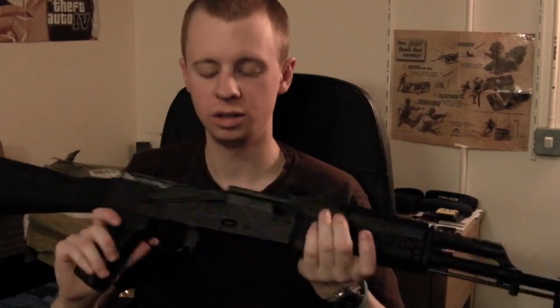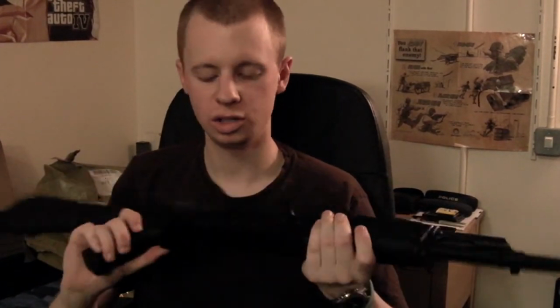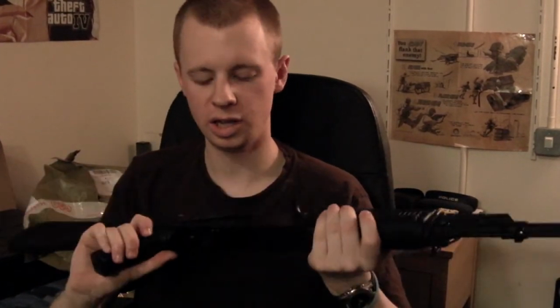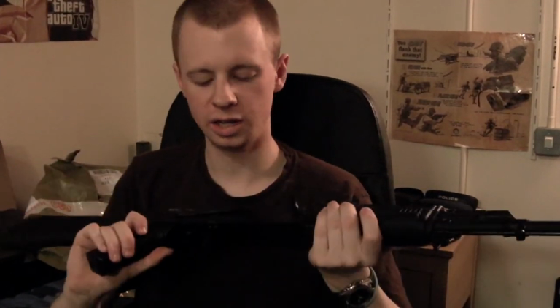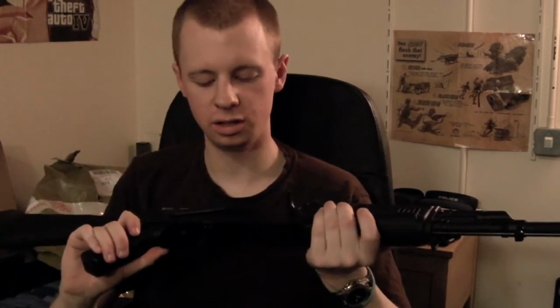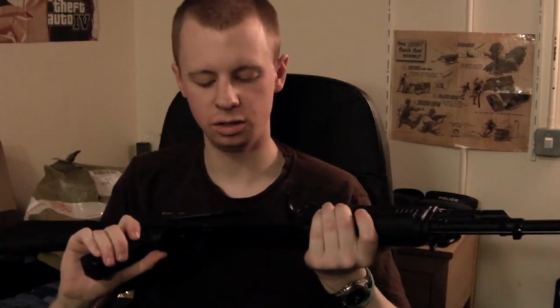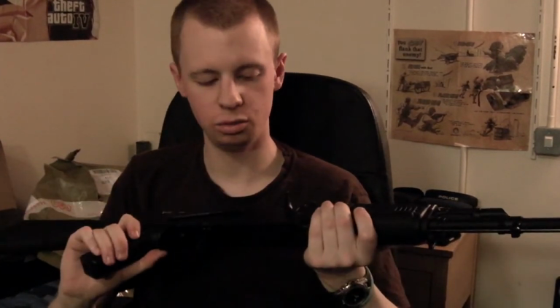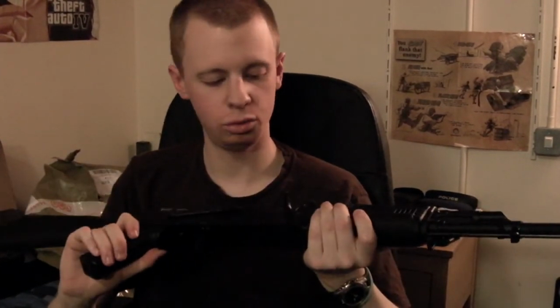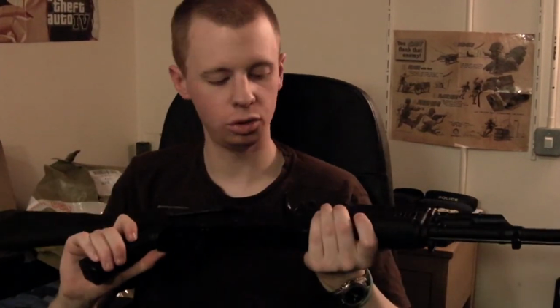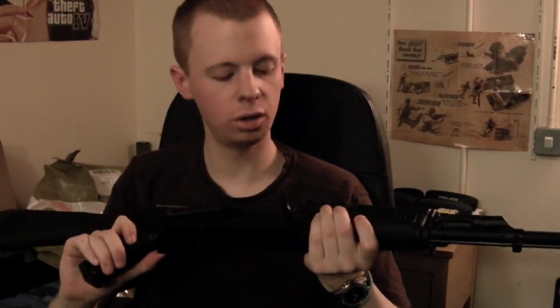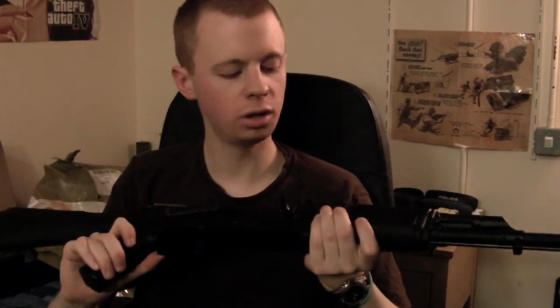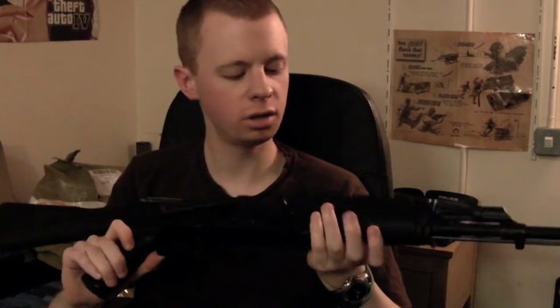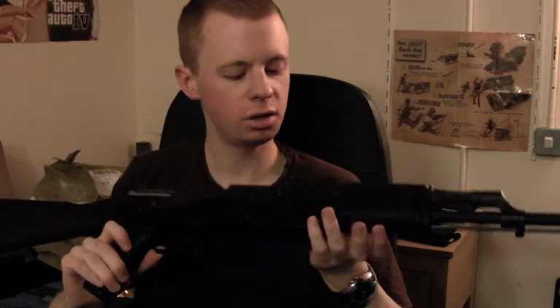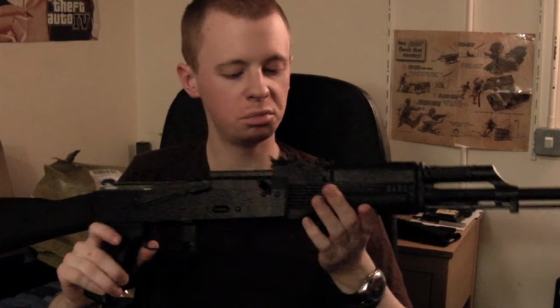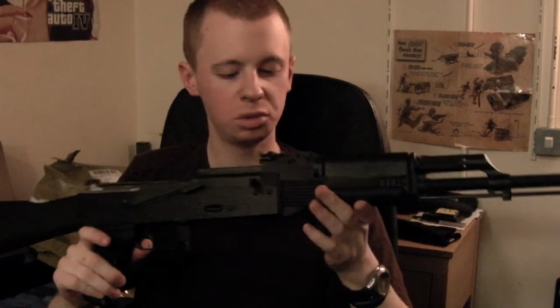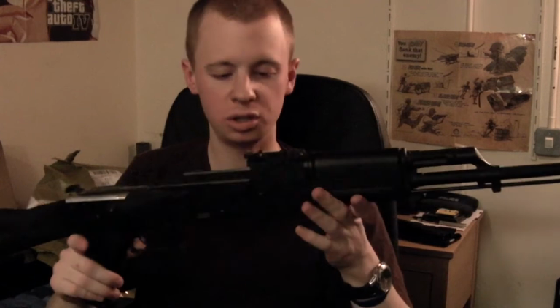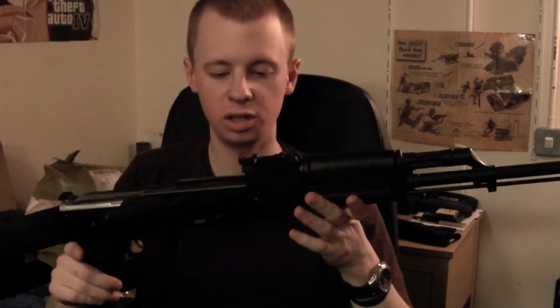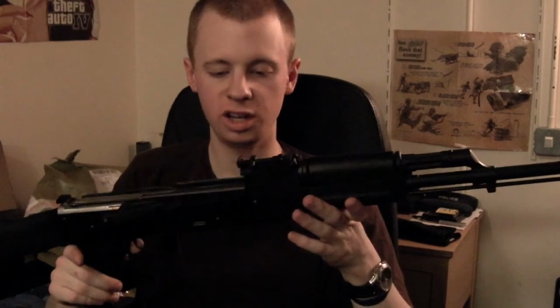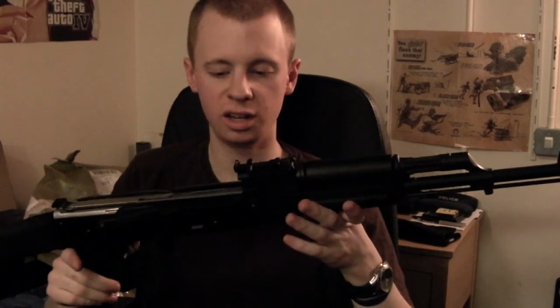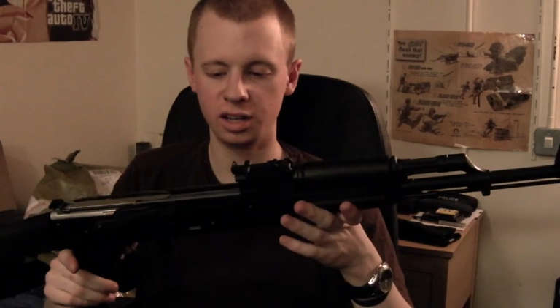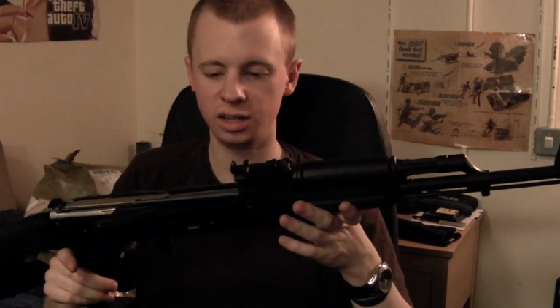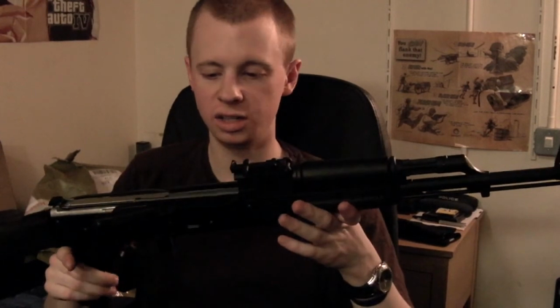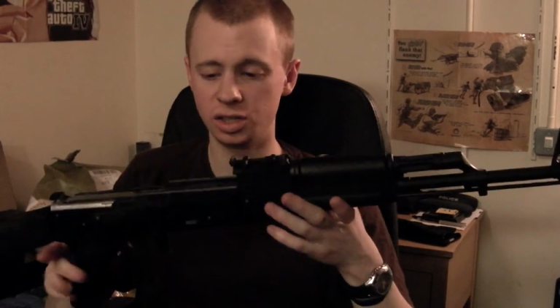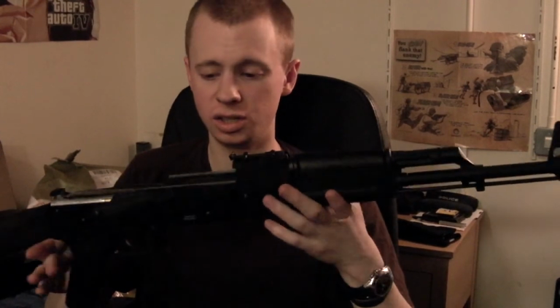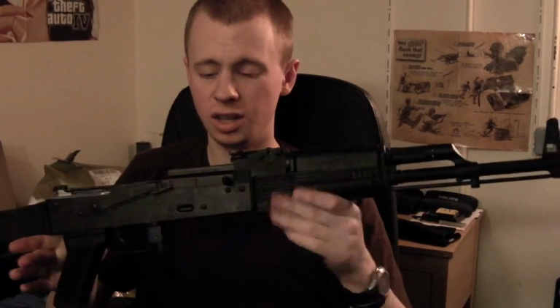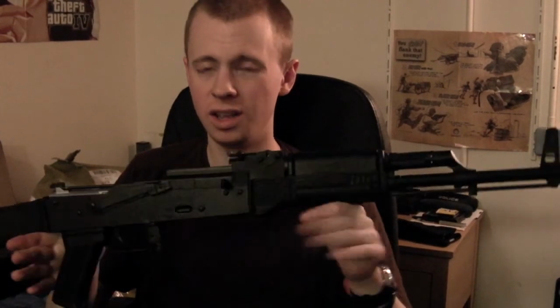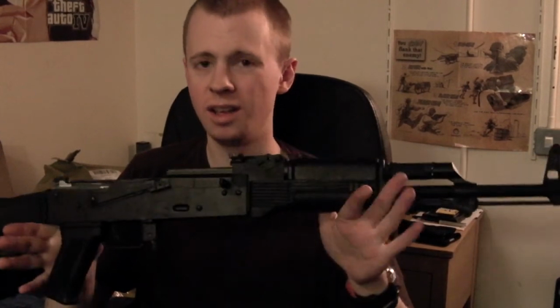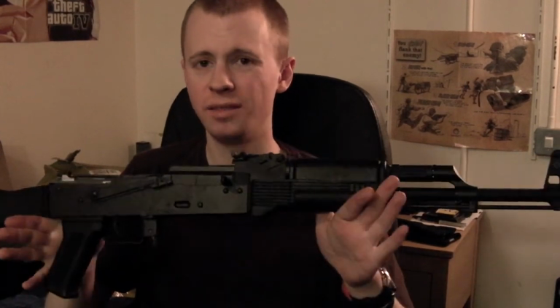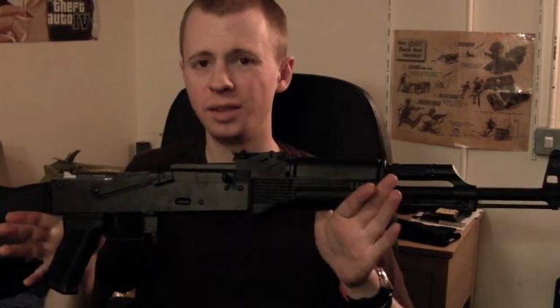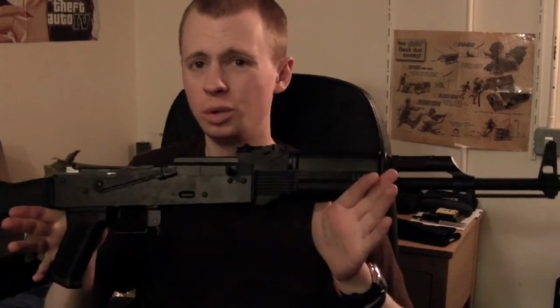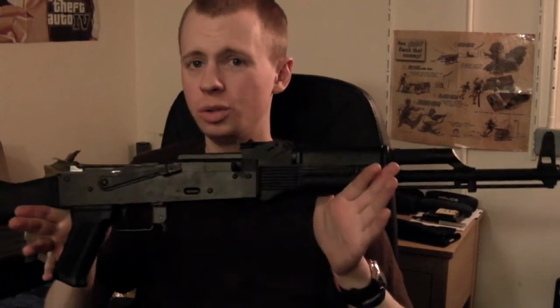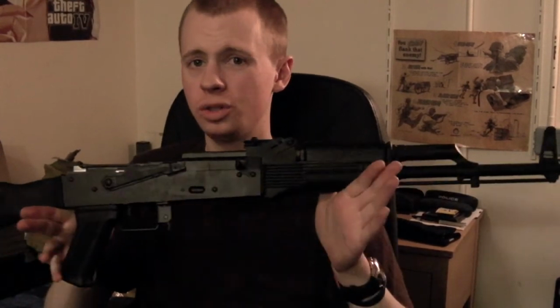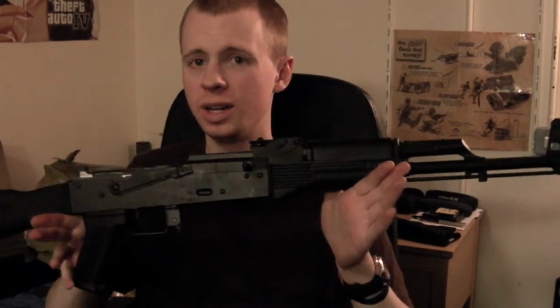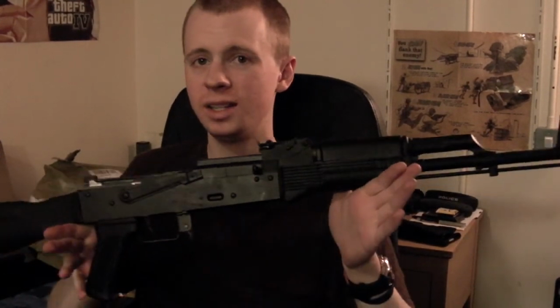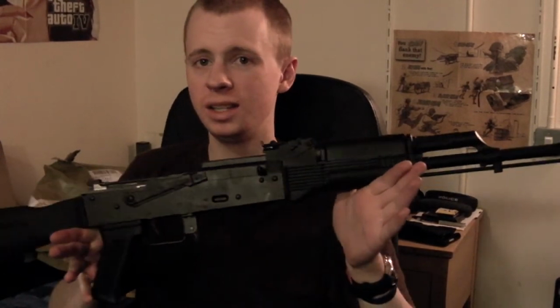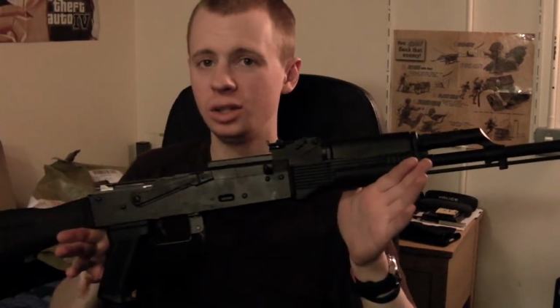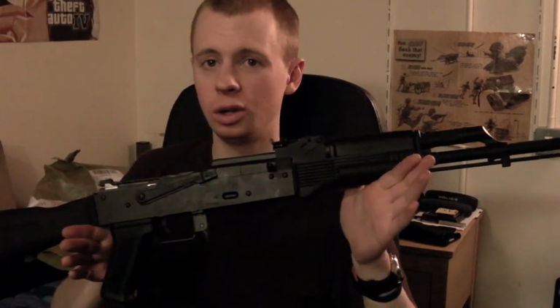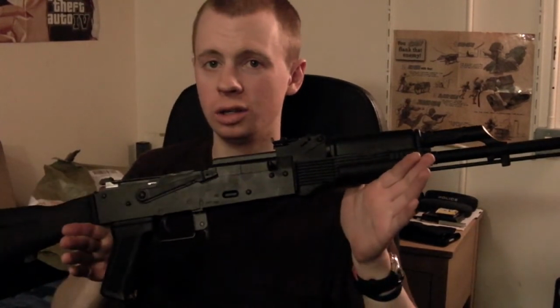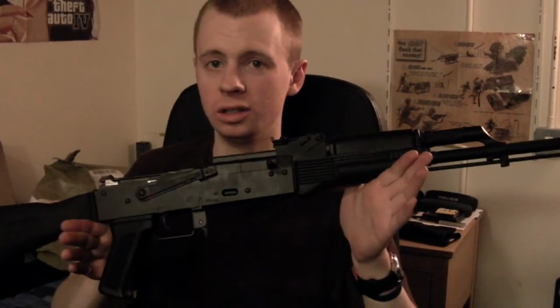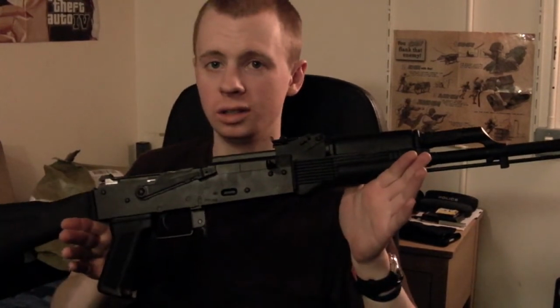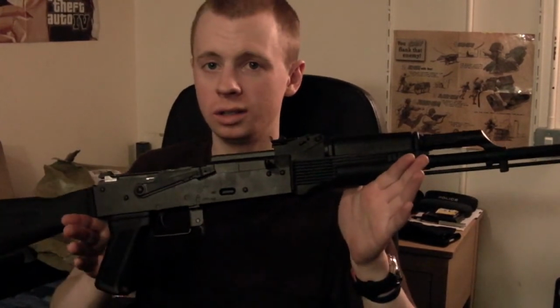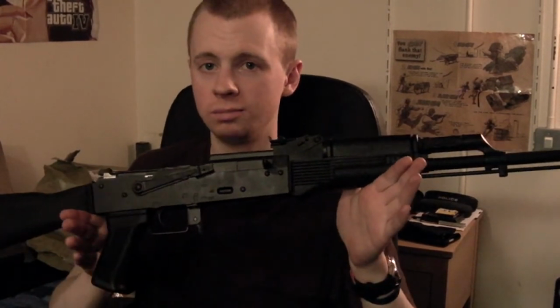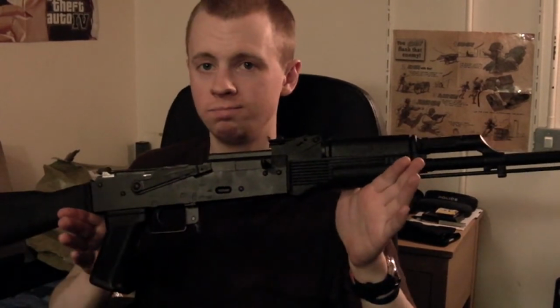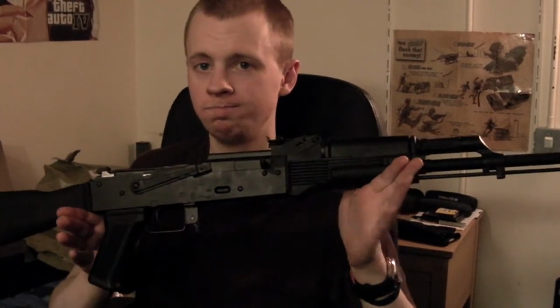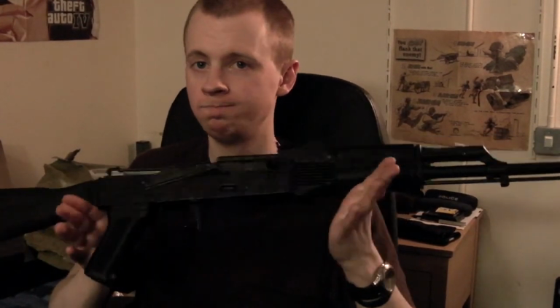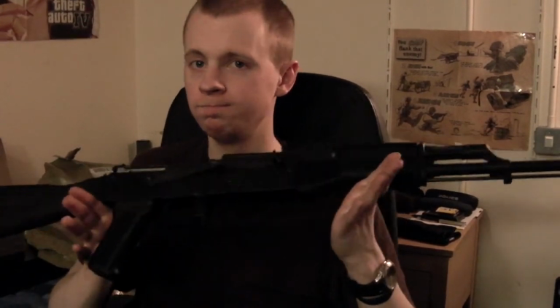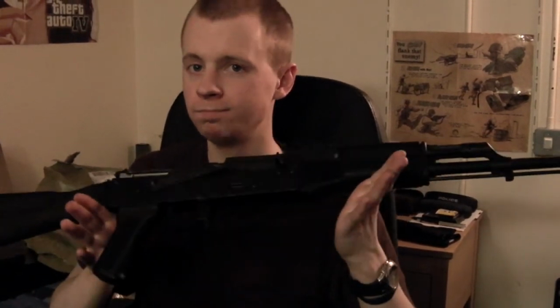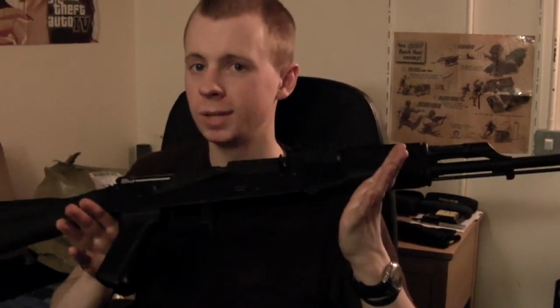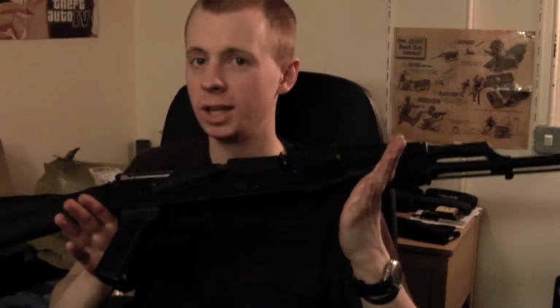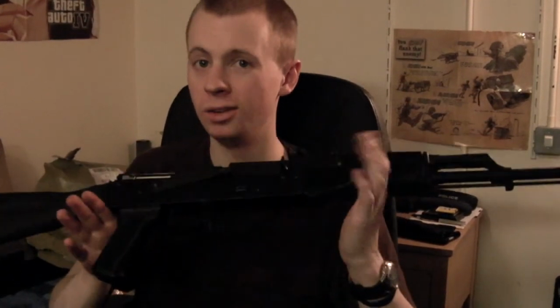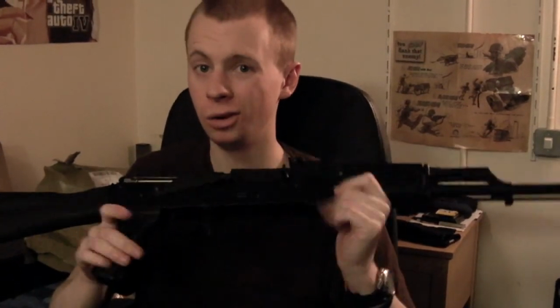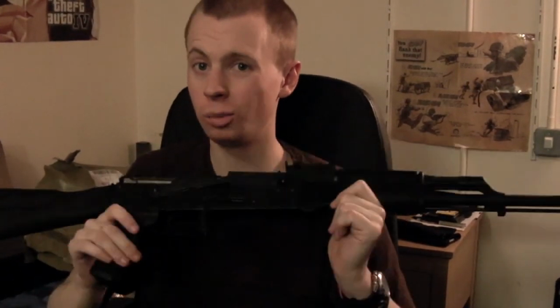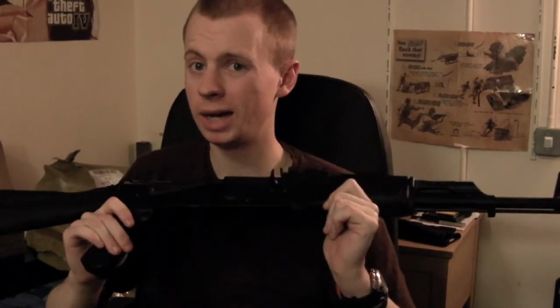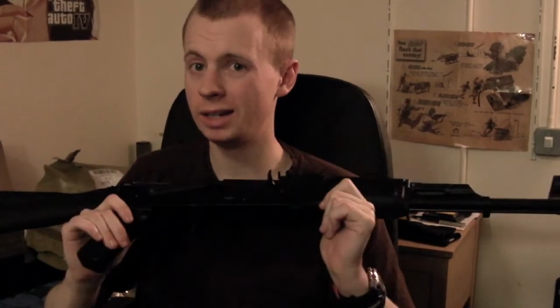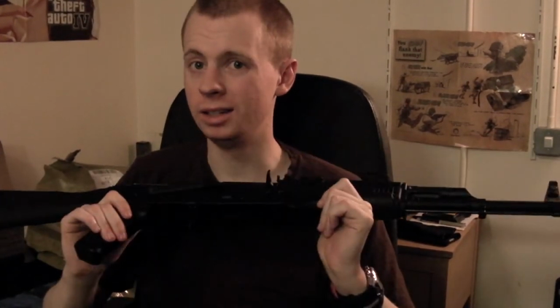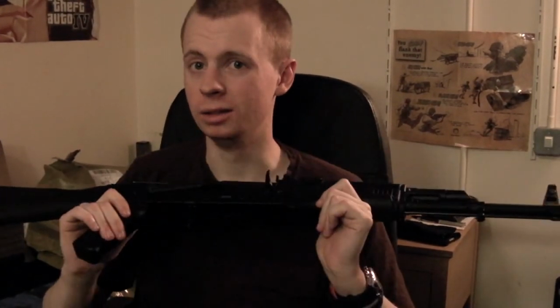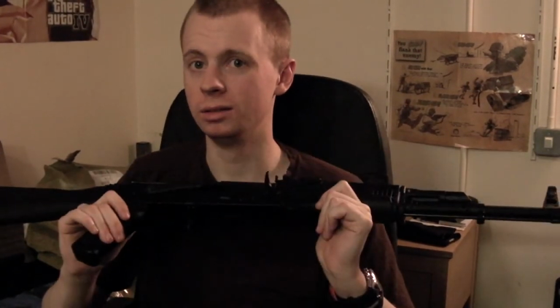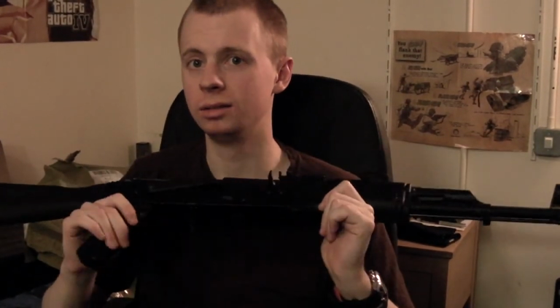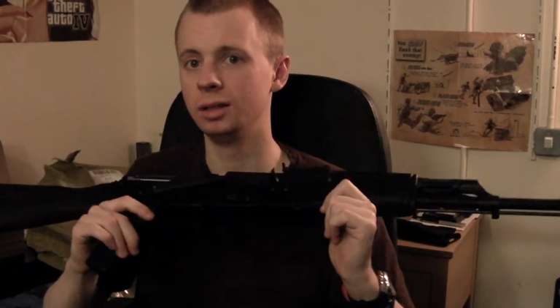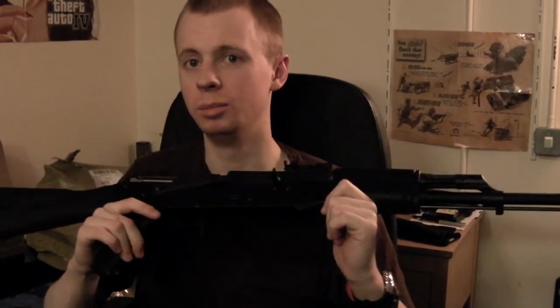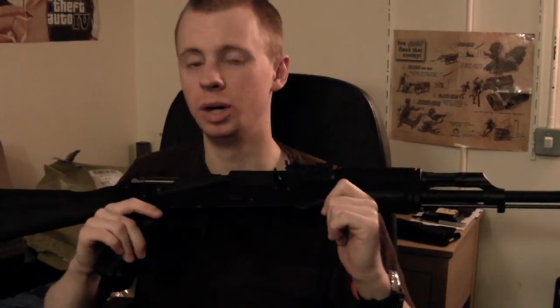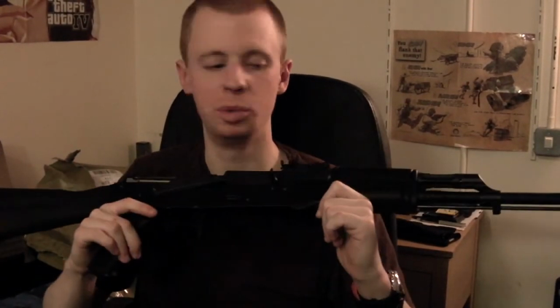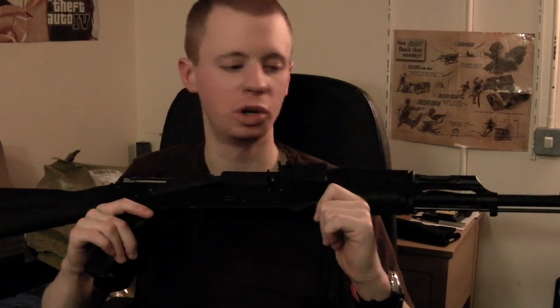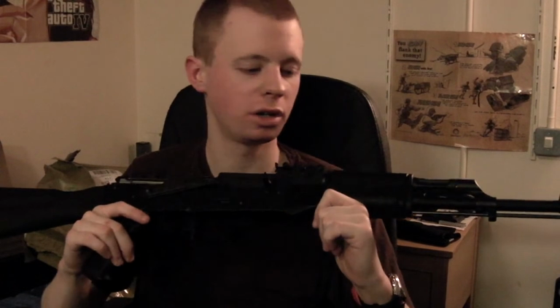So yeah, it's $218 — not a bad deal in my book.